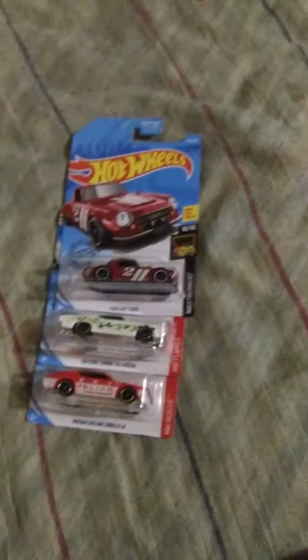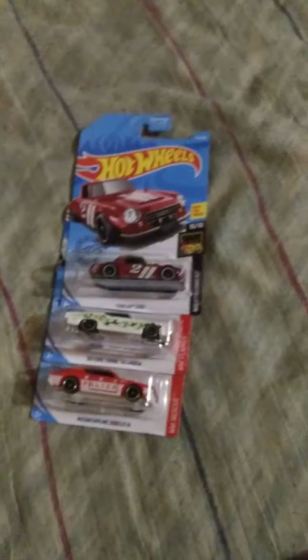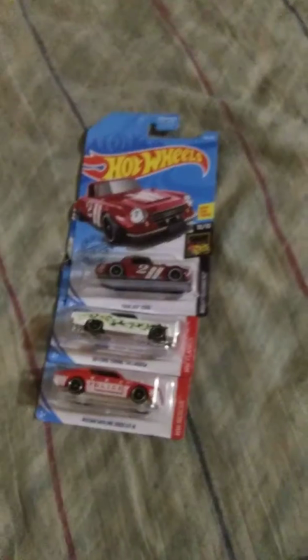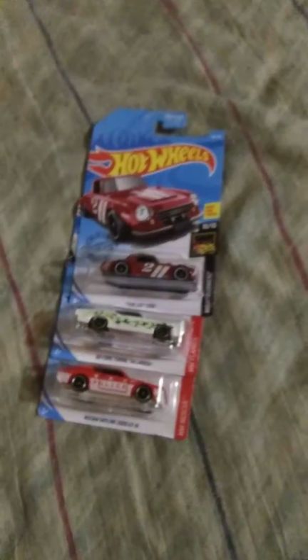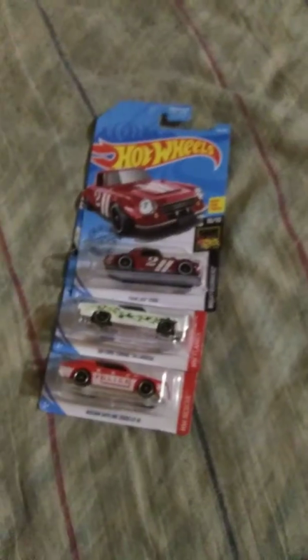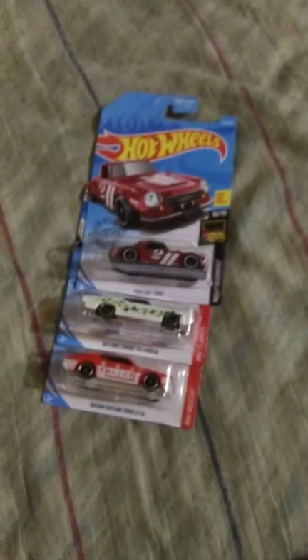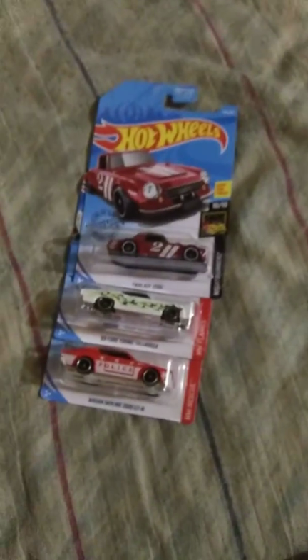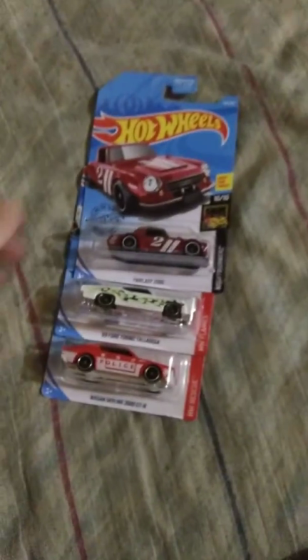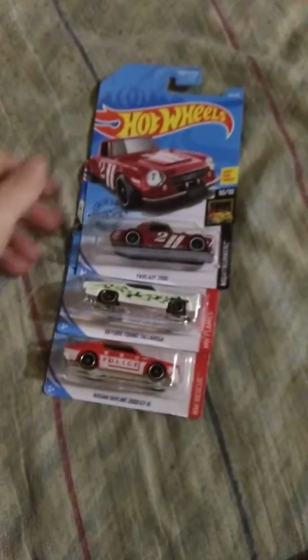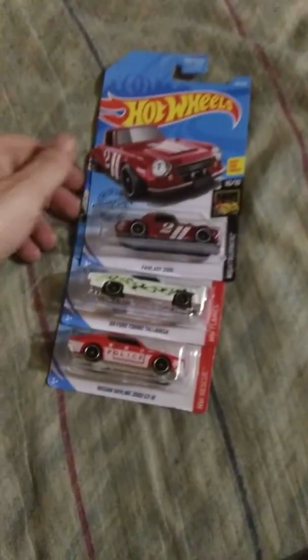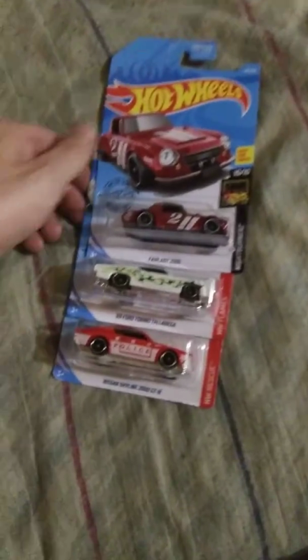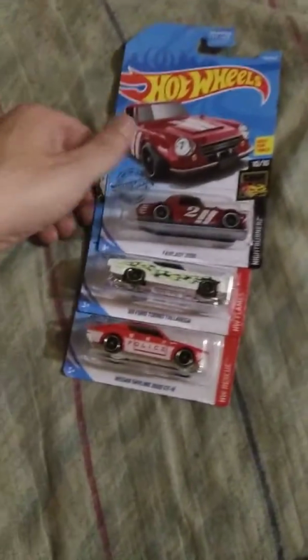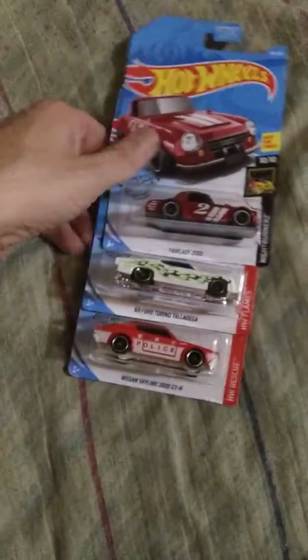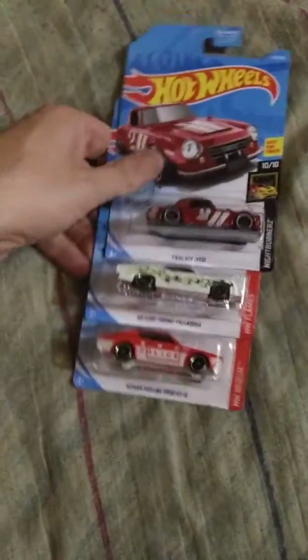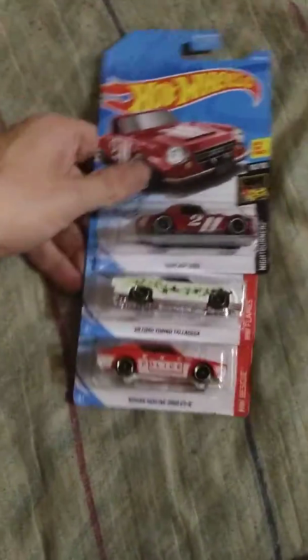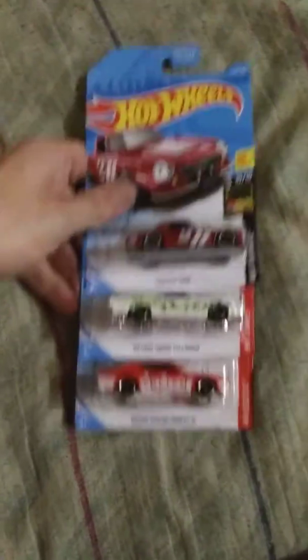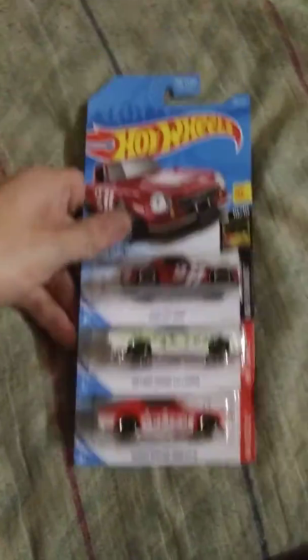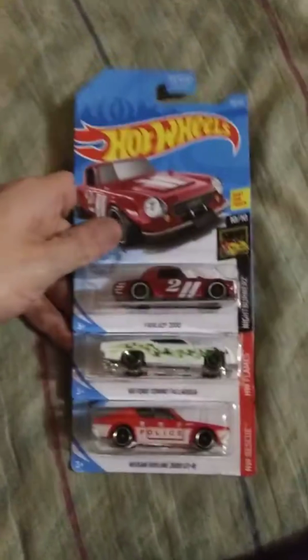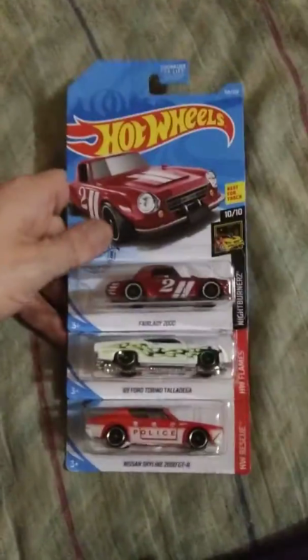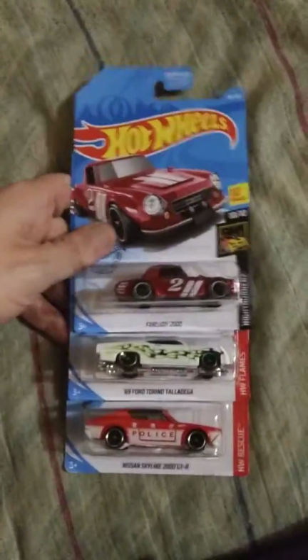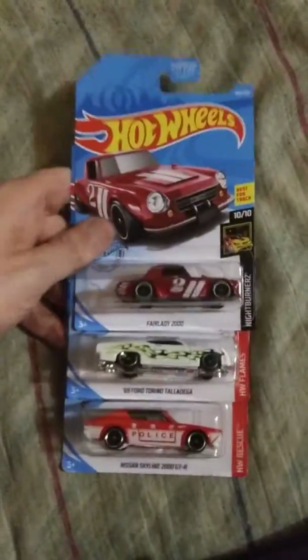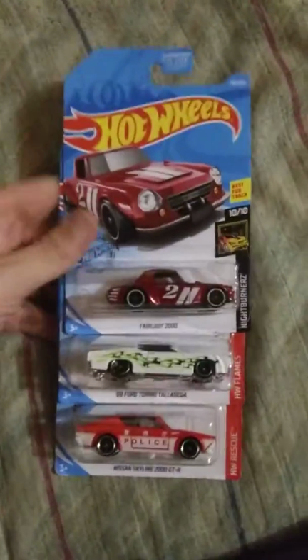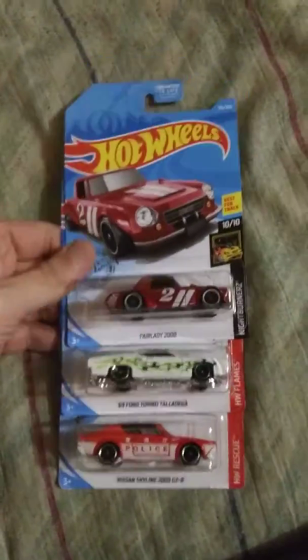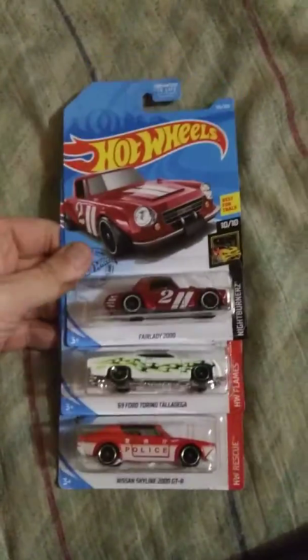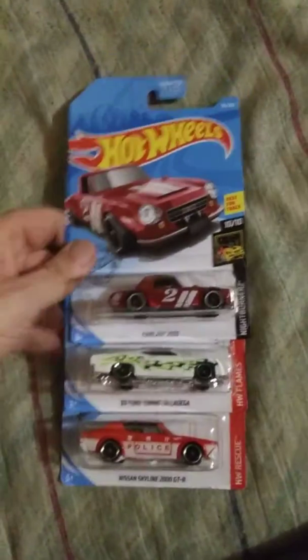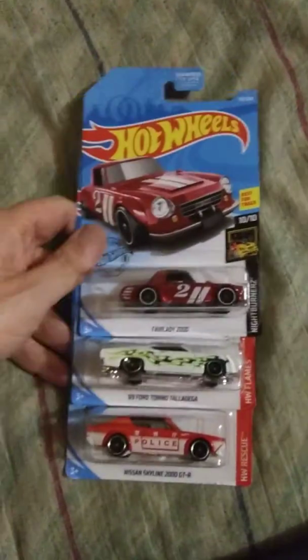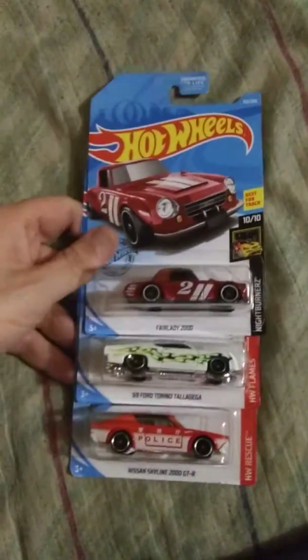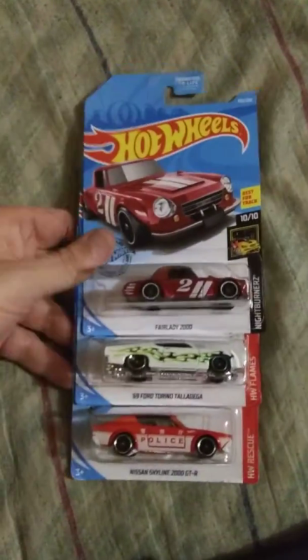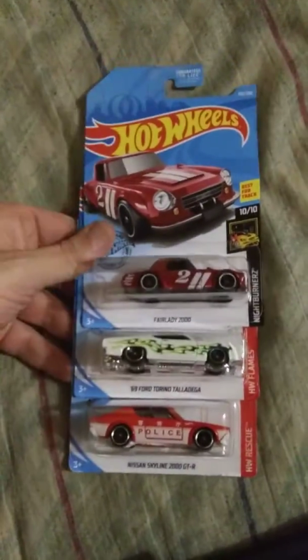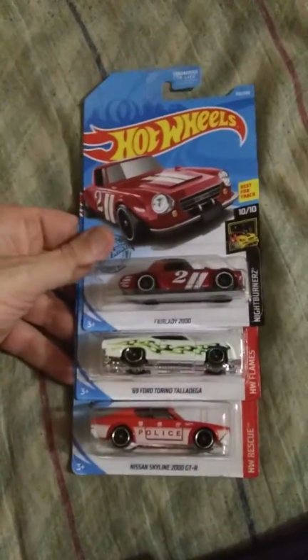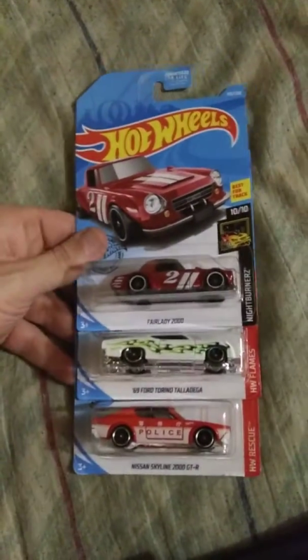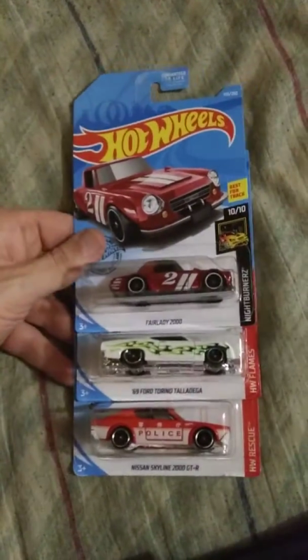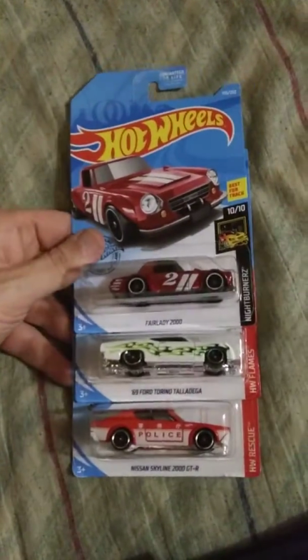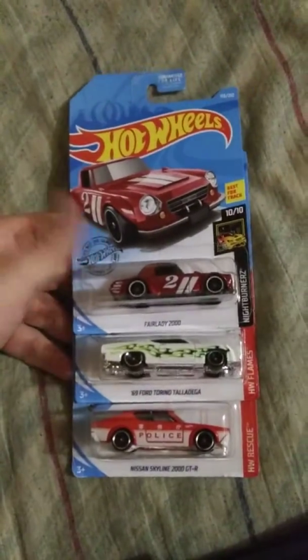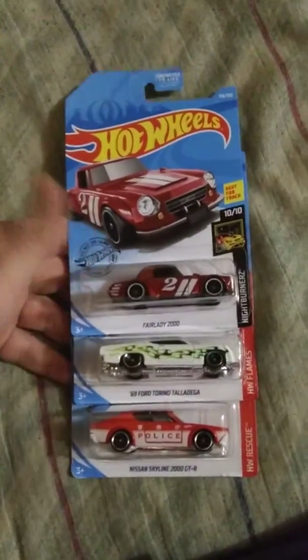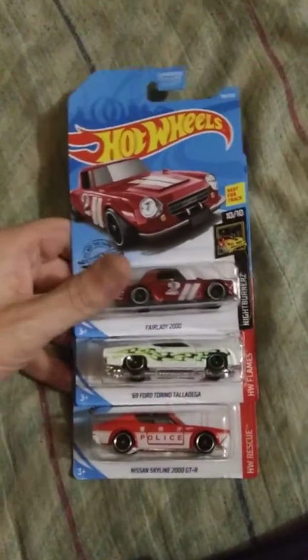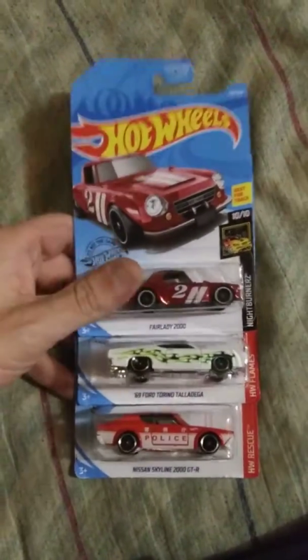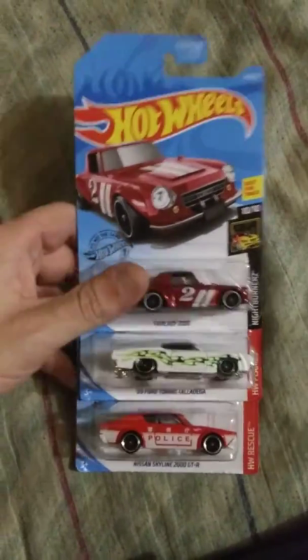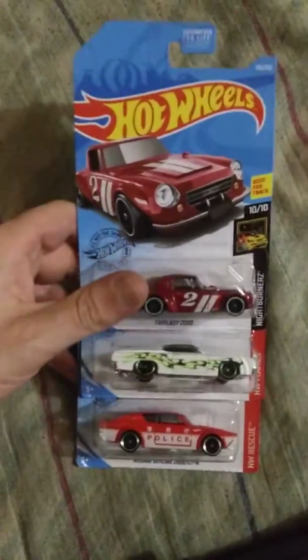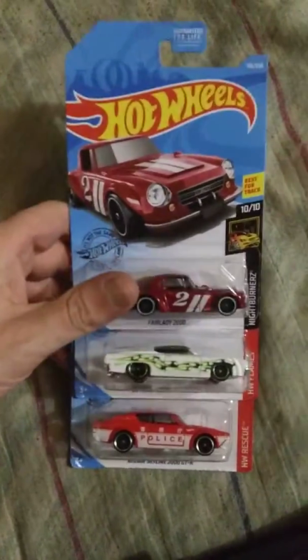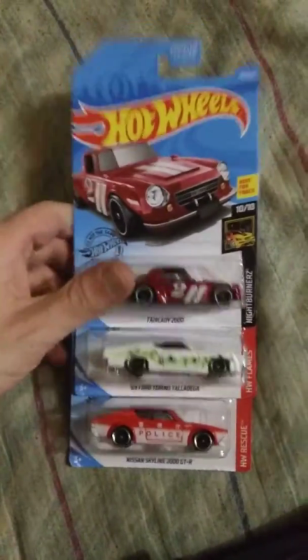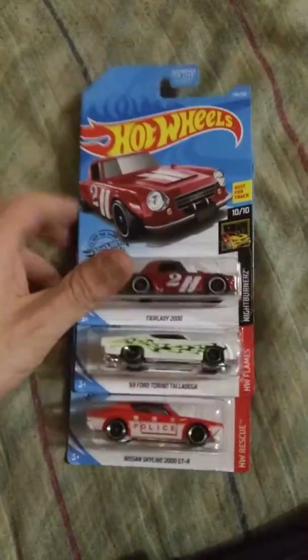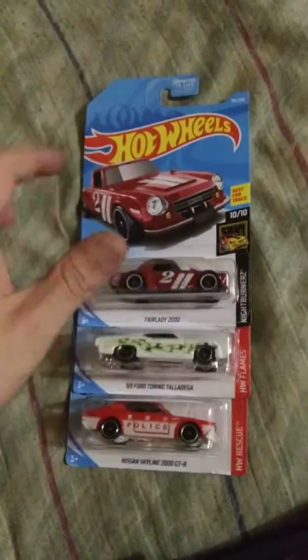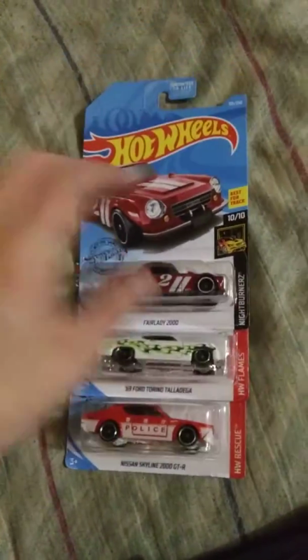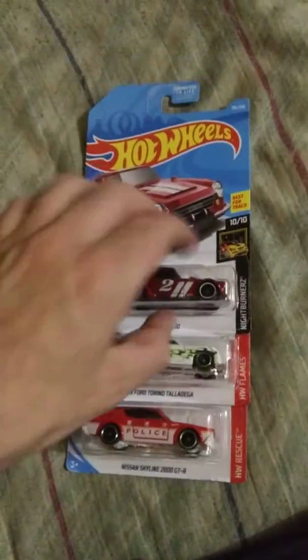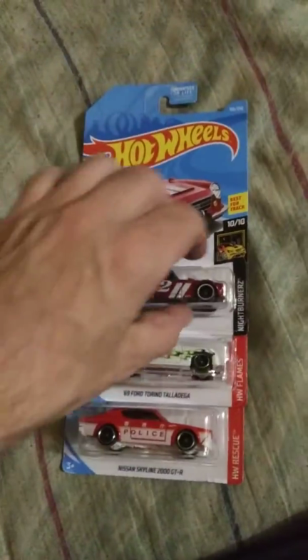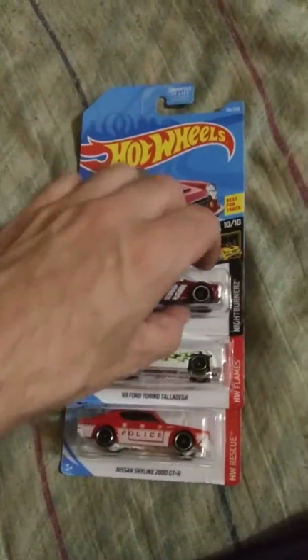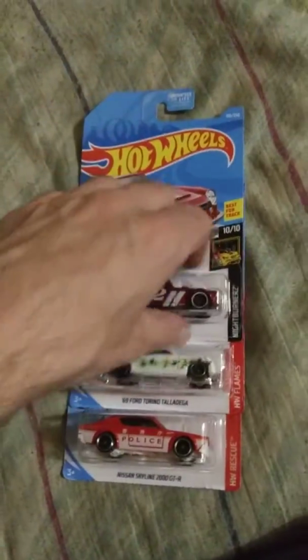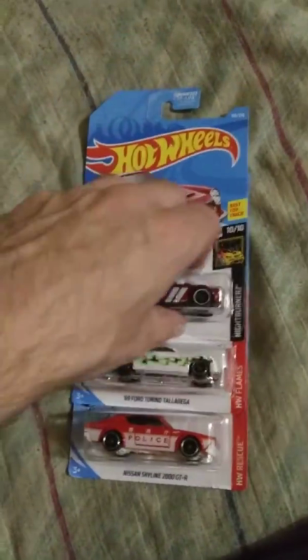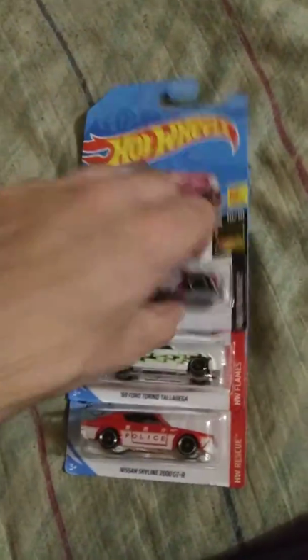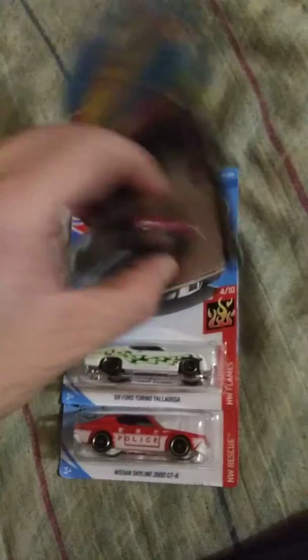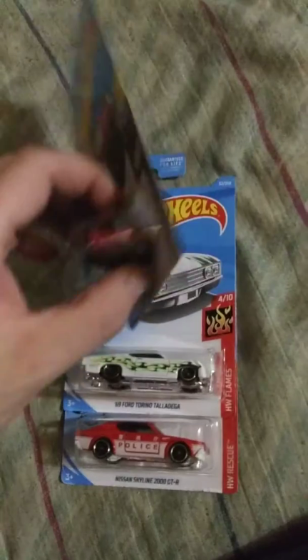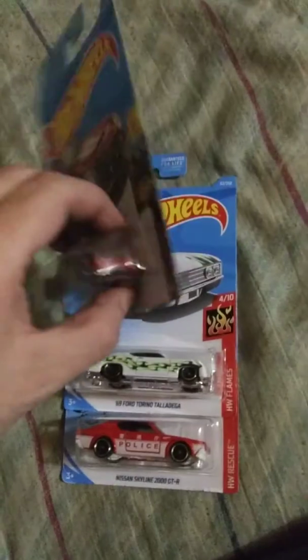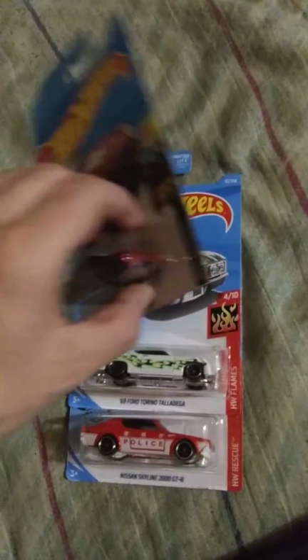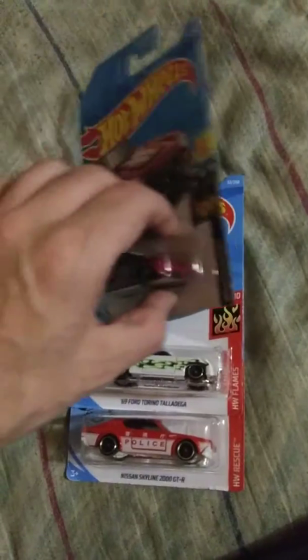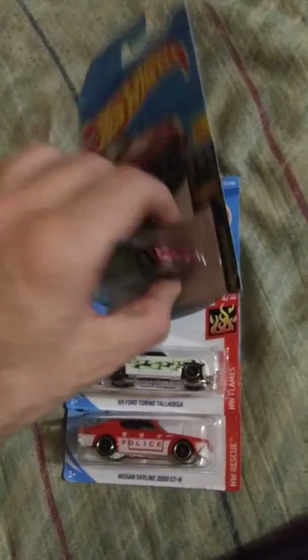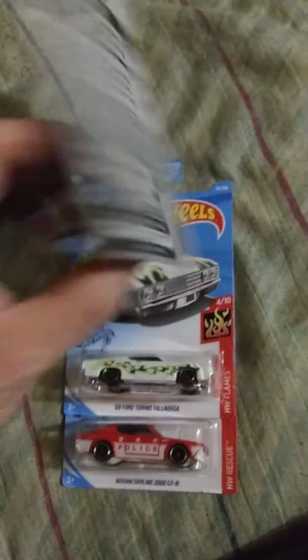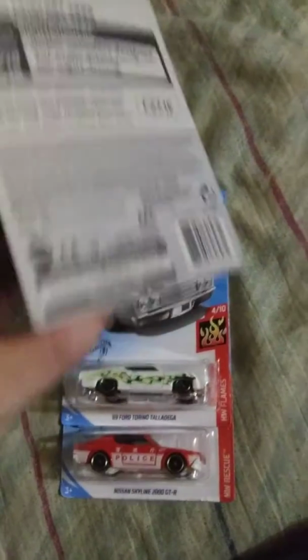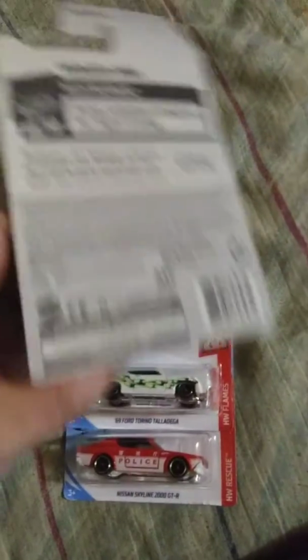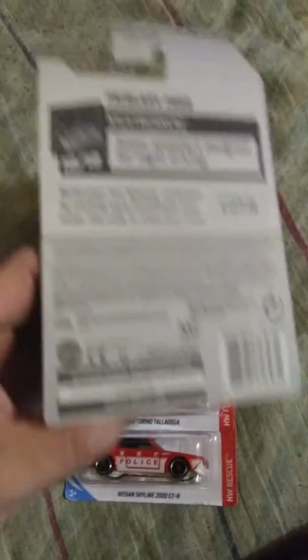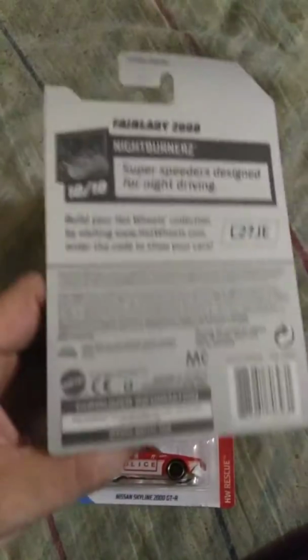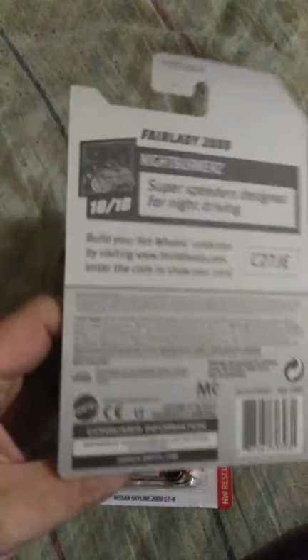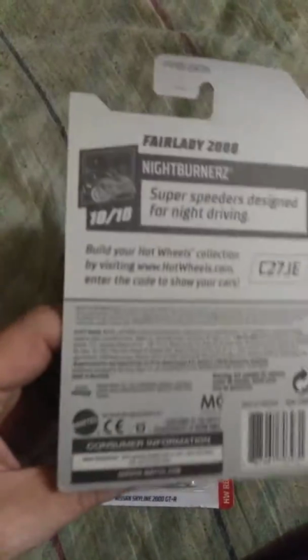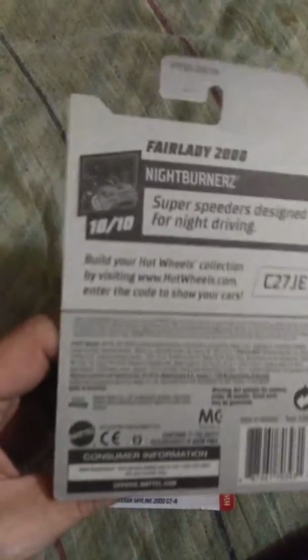Rob here. Got some new Hot Wheels from Walmart. Well, they're not new-new, but...